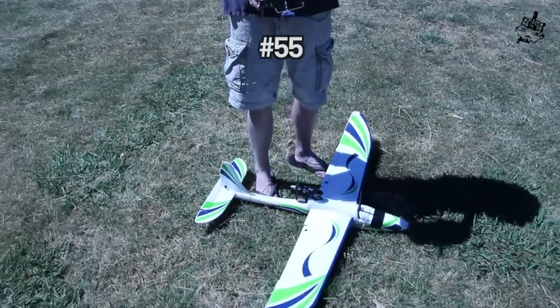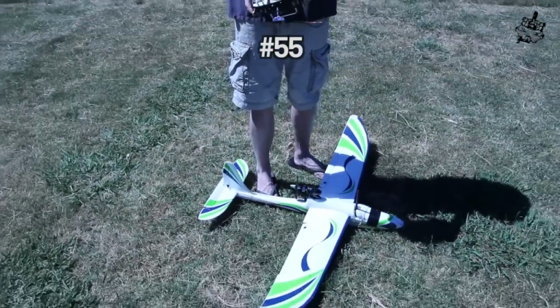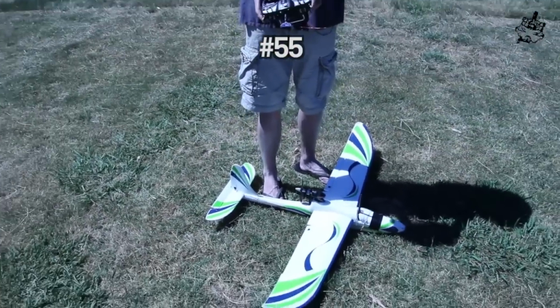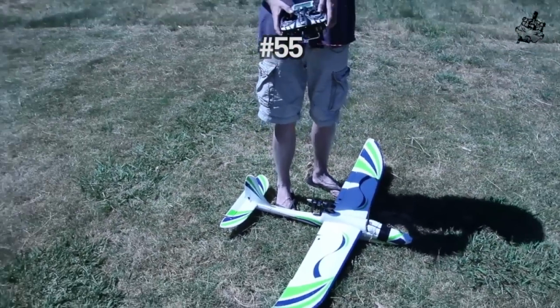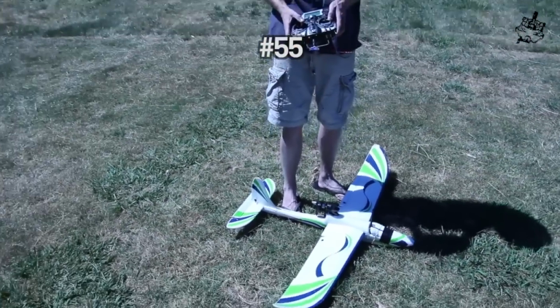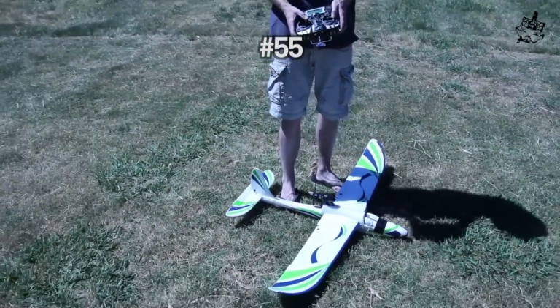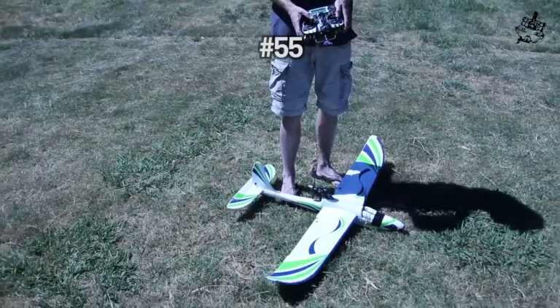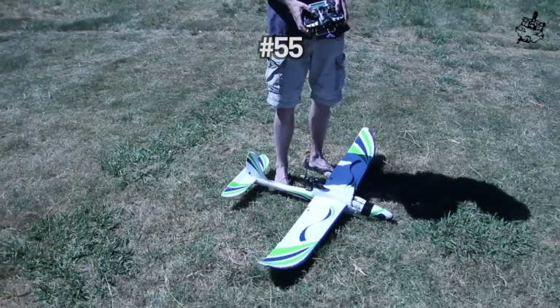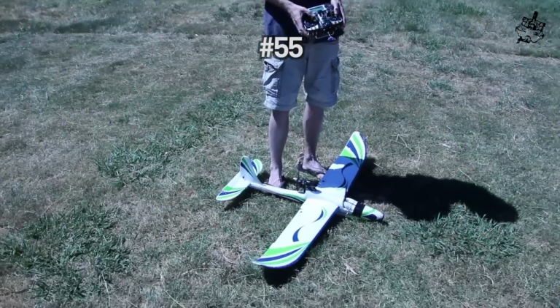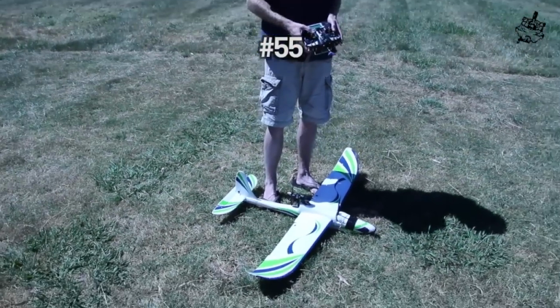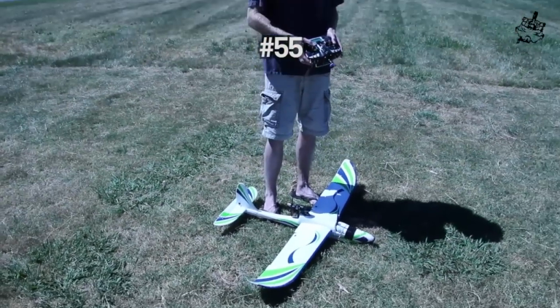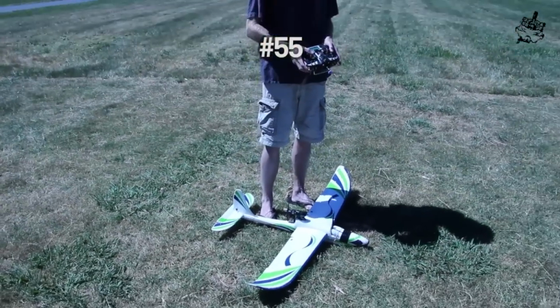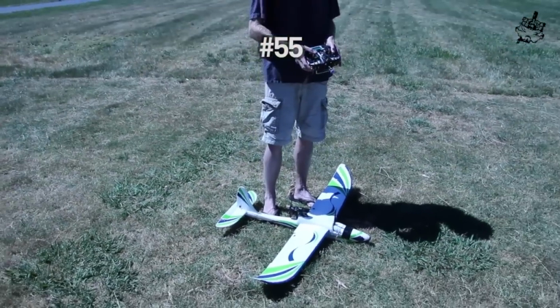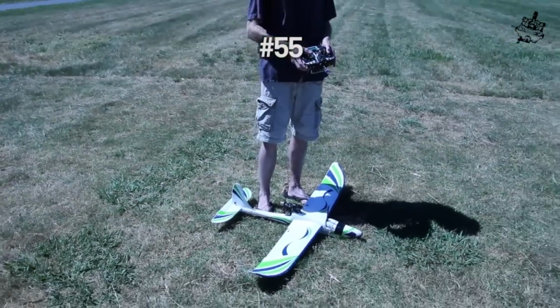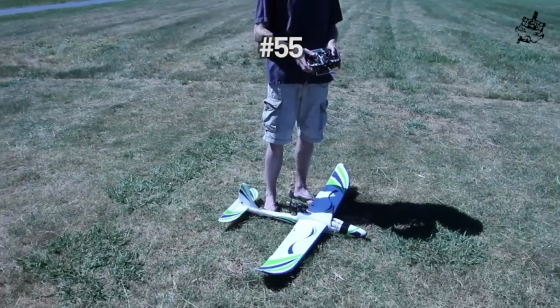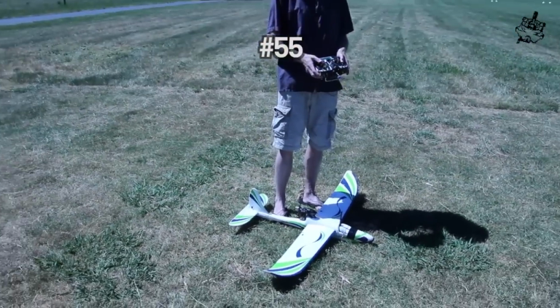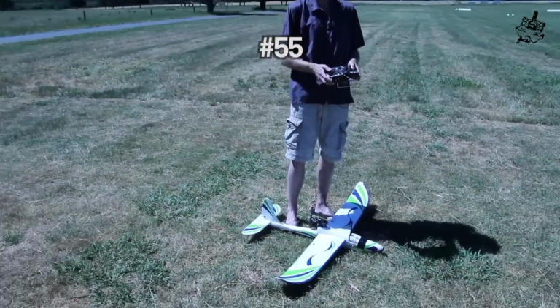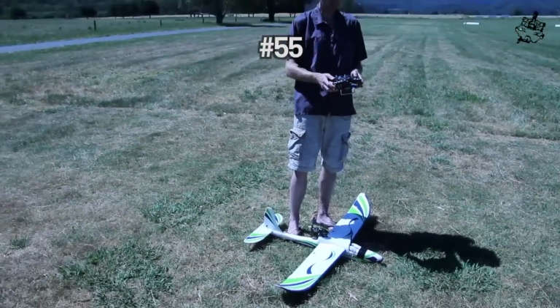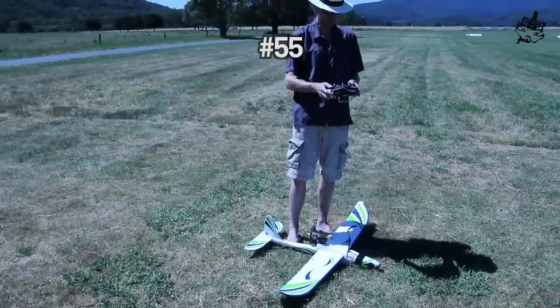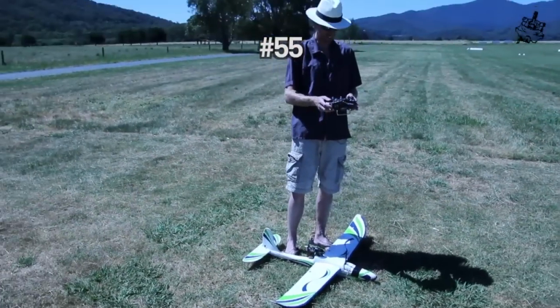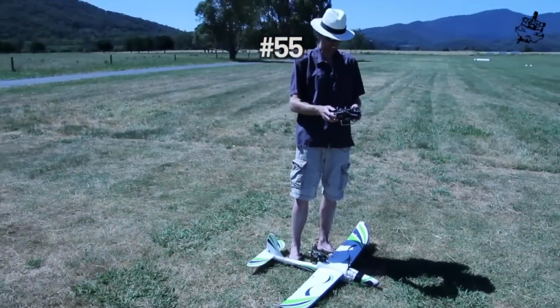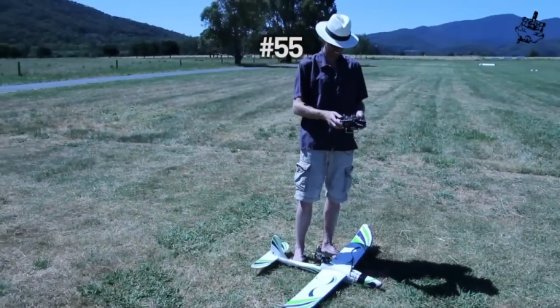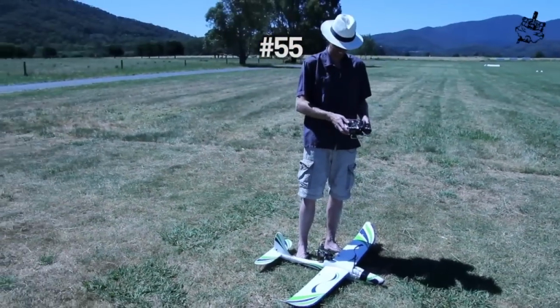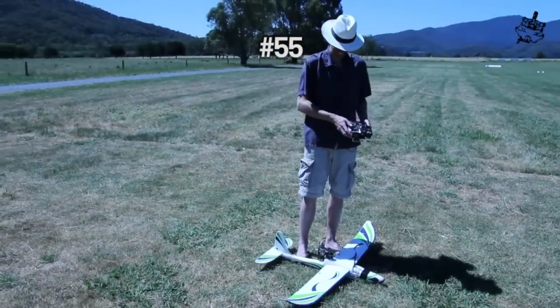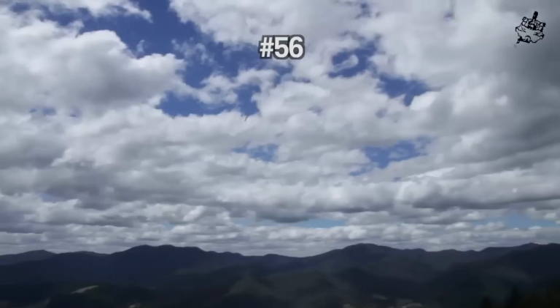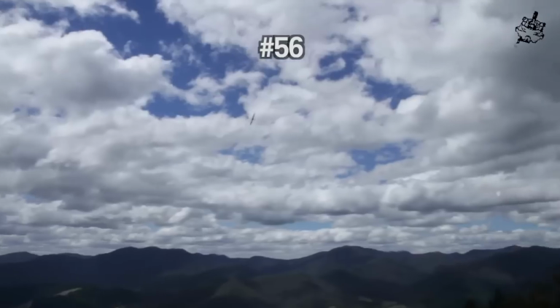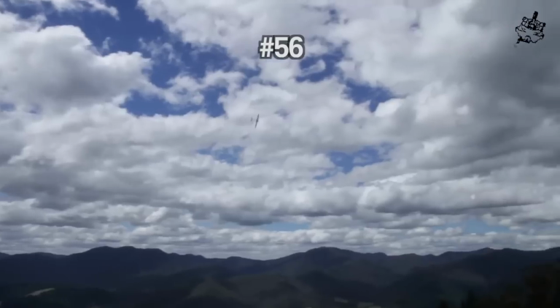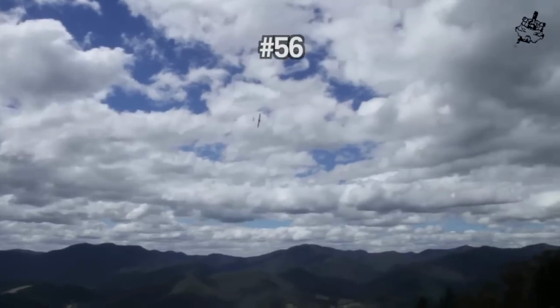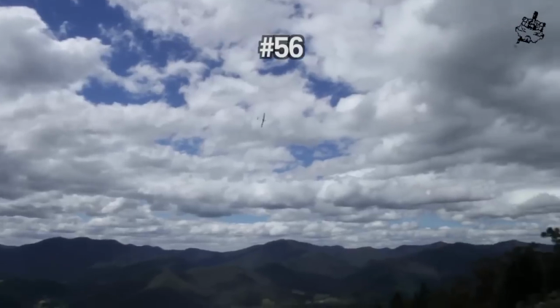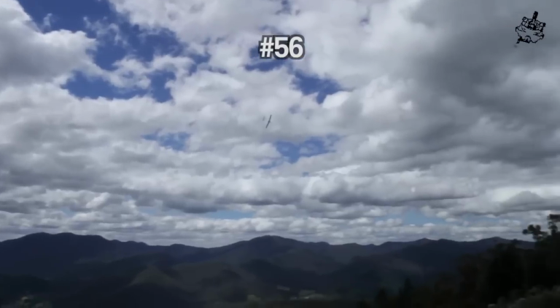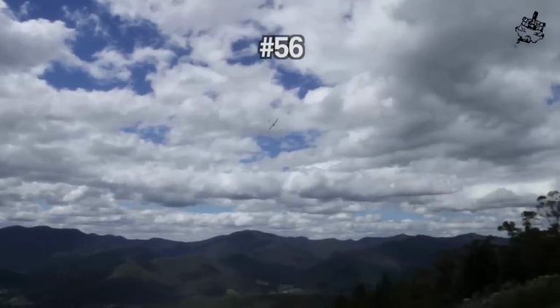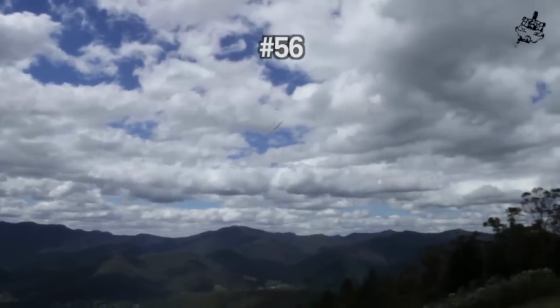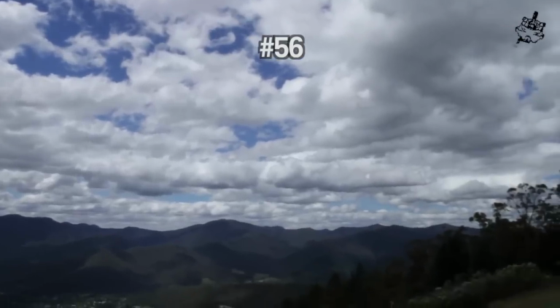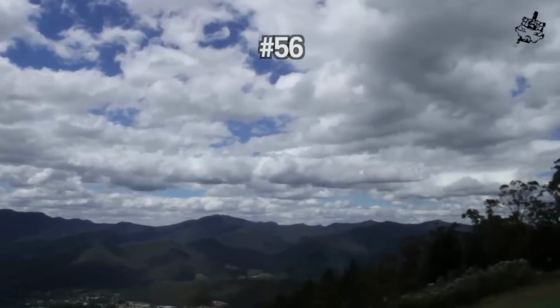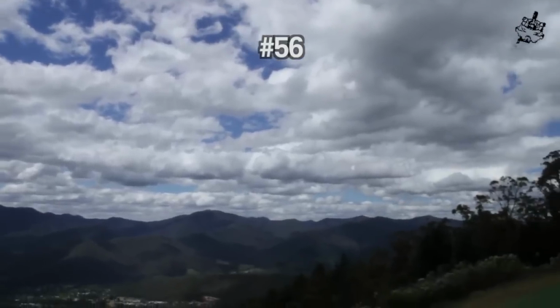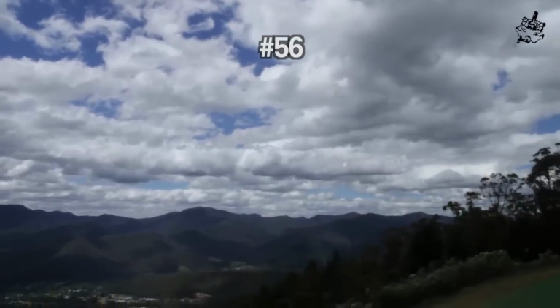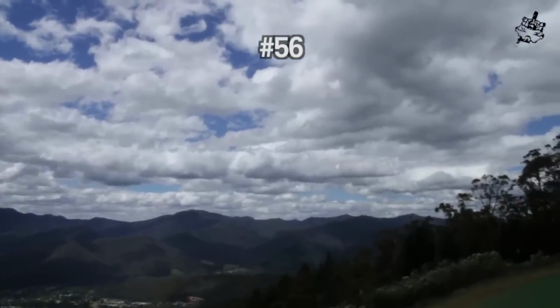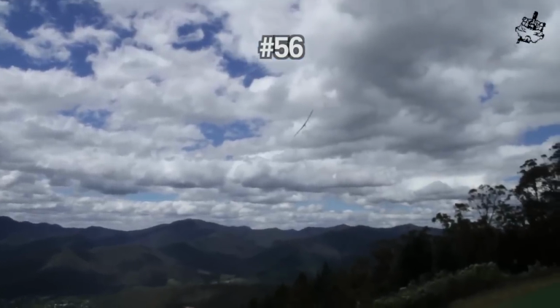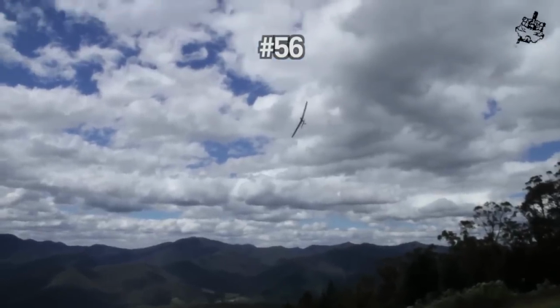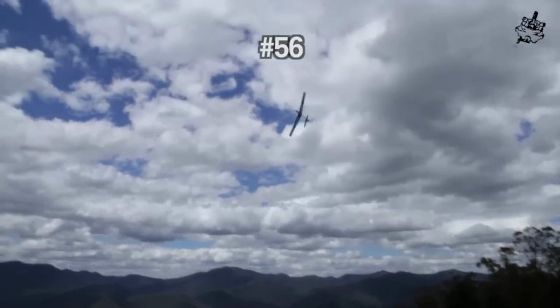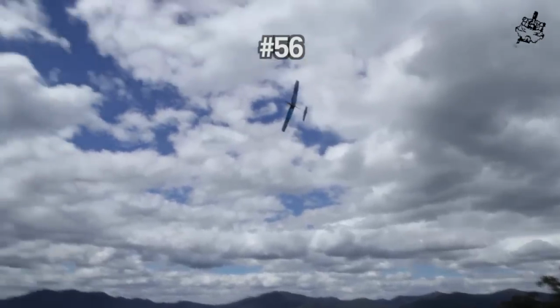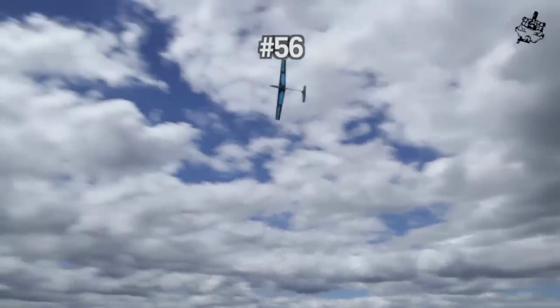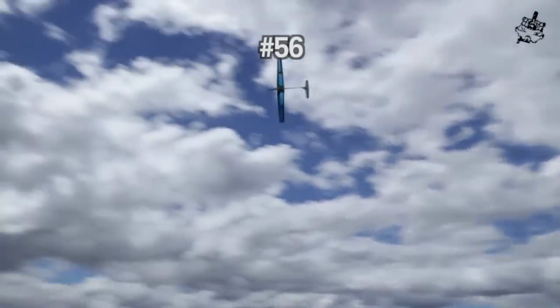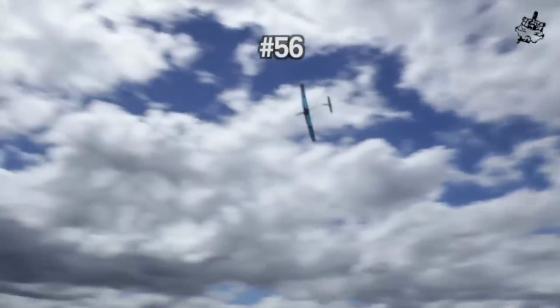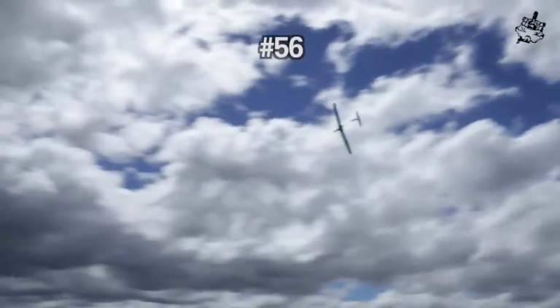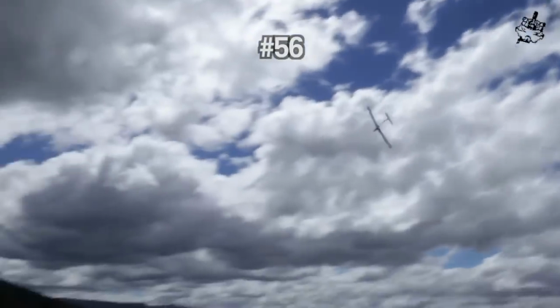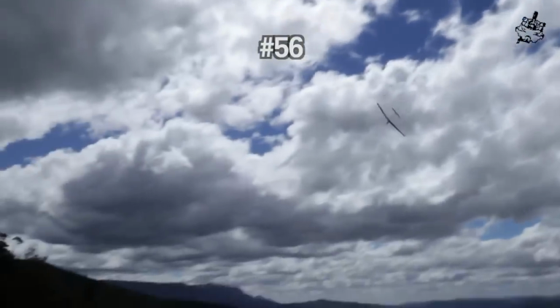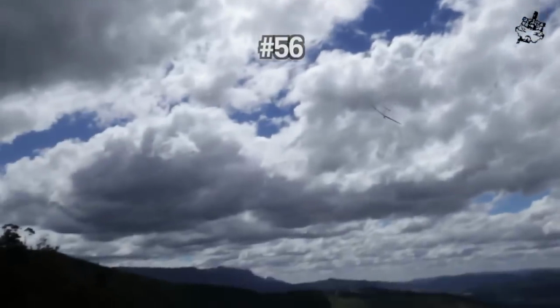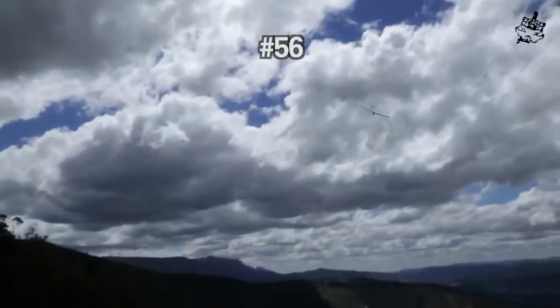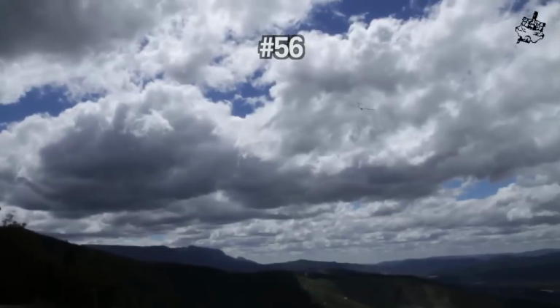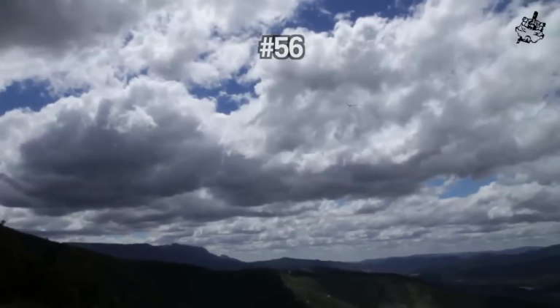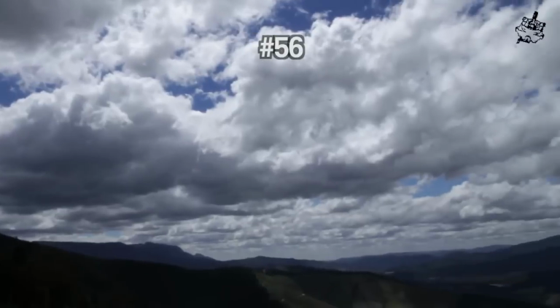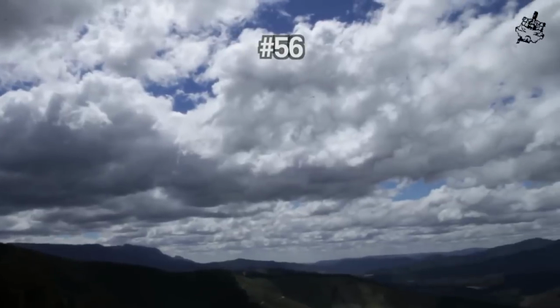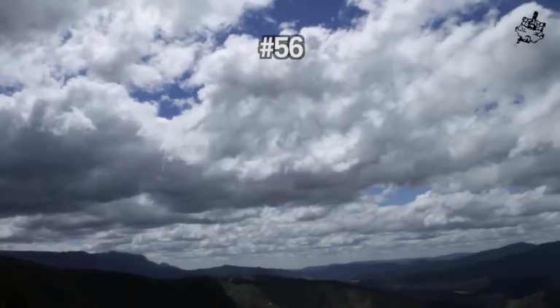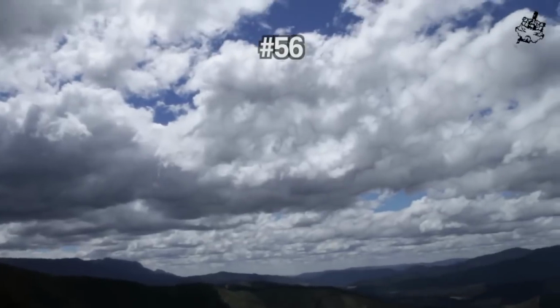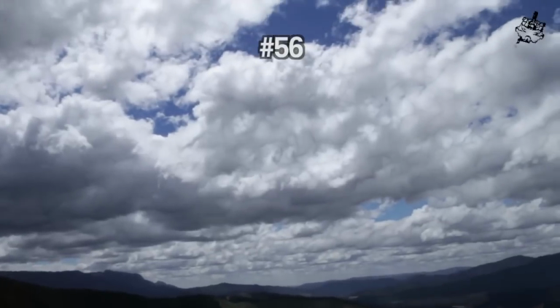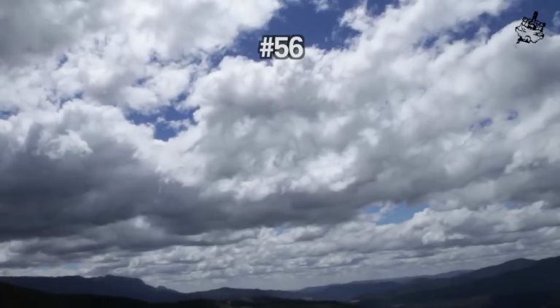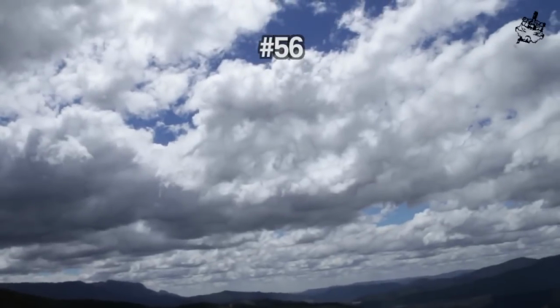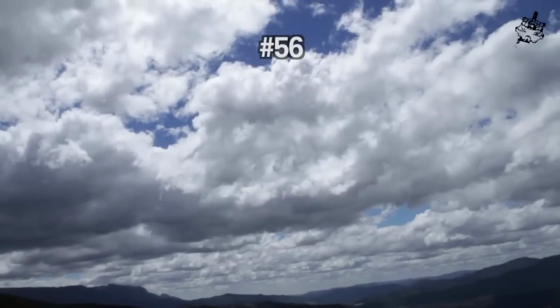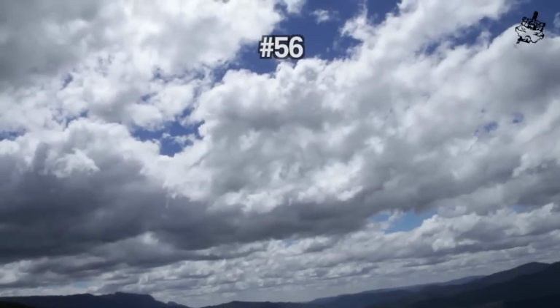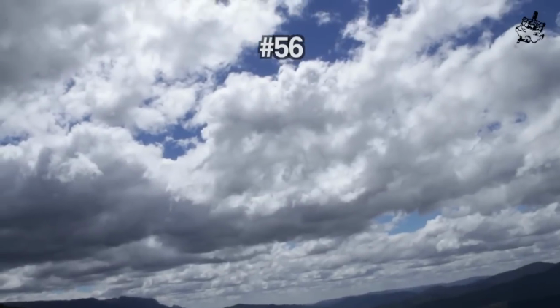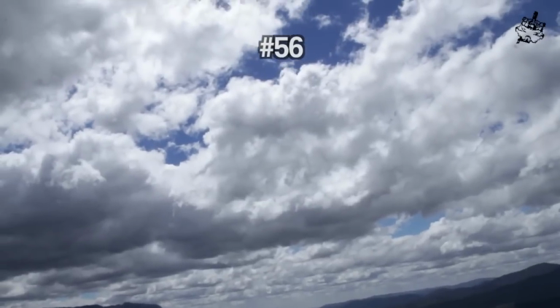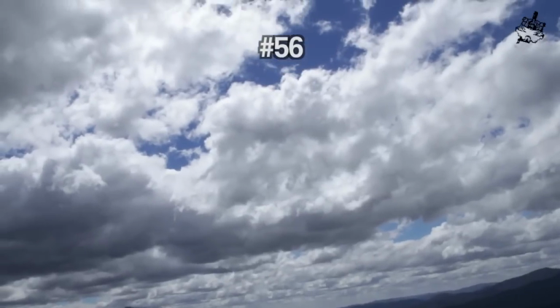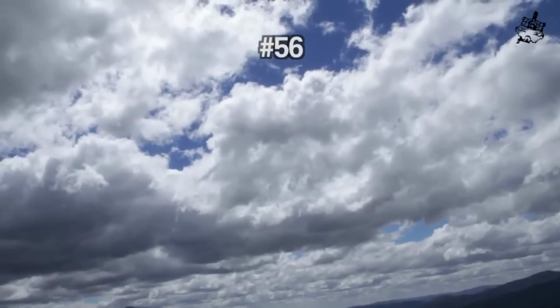That's a pretty good landing. Nice and close. Wow, I hear it.